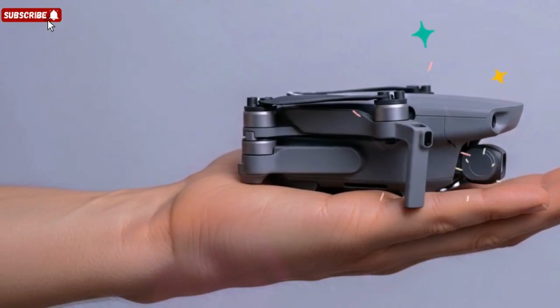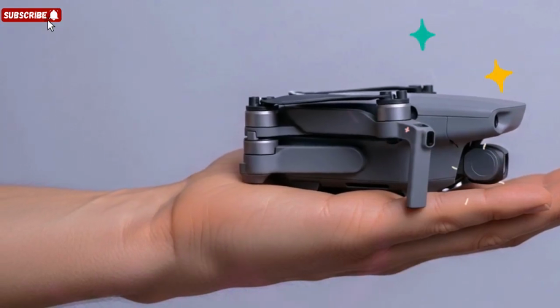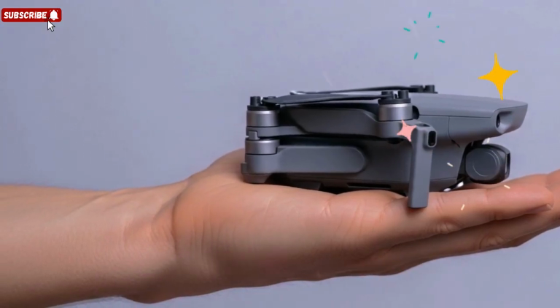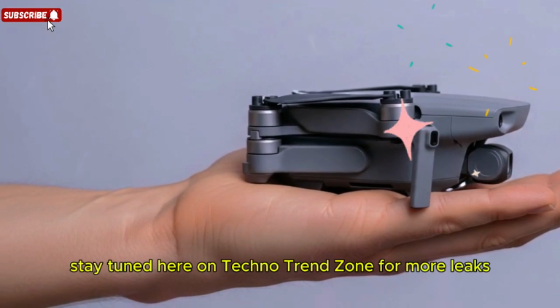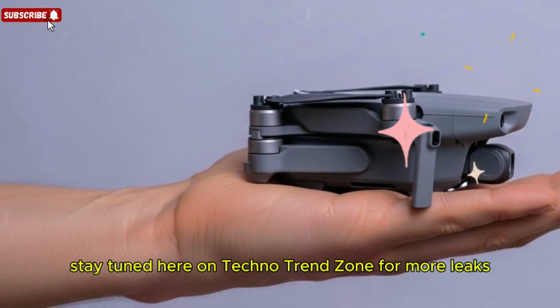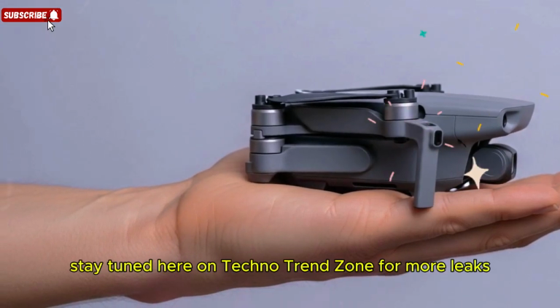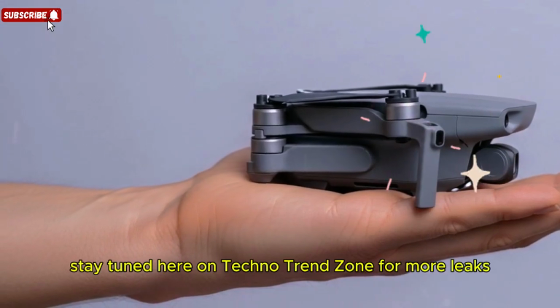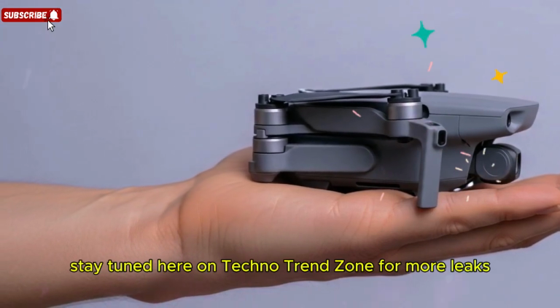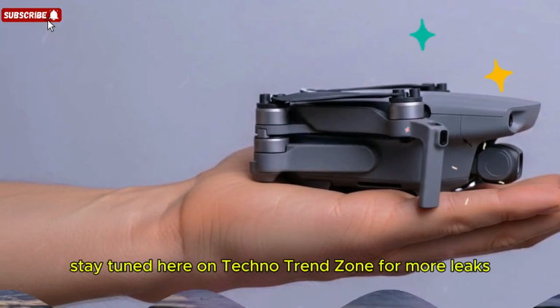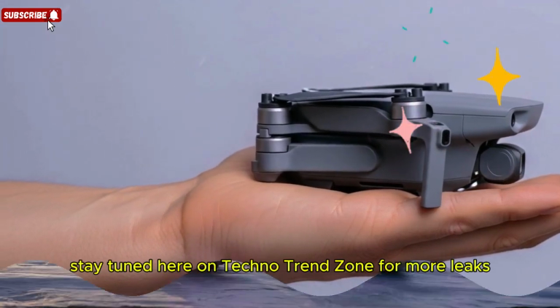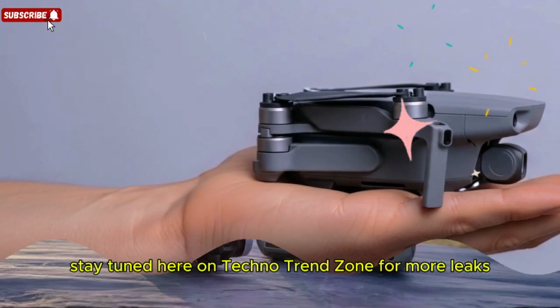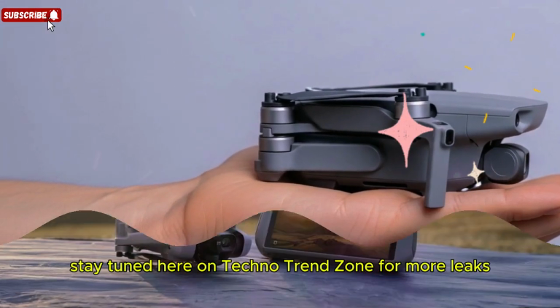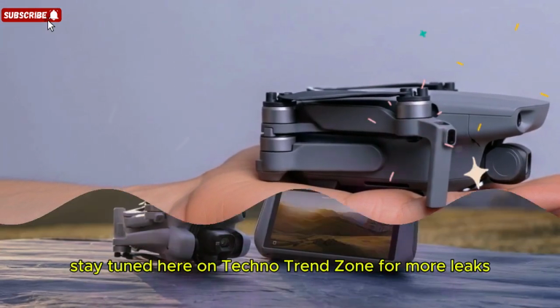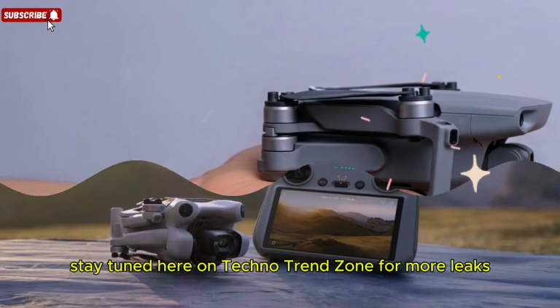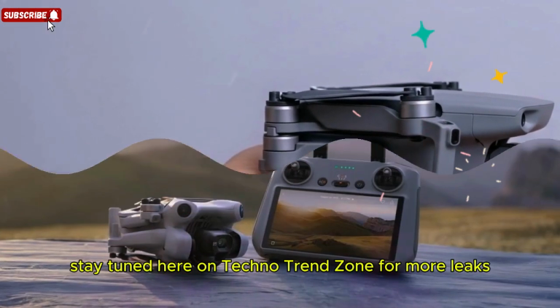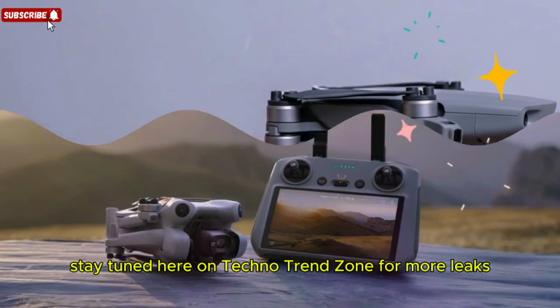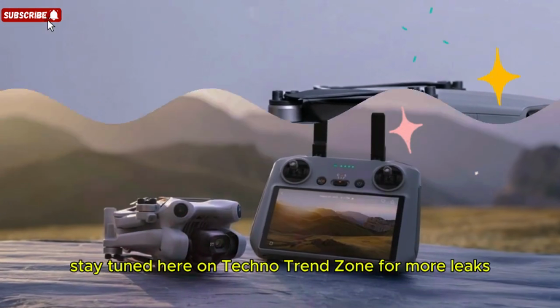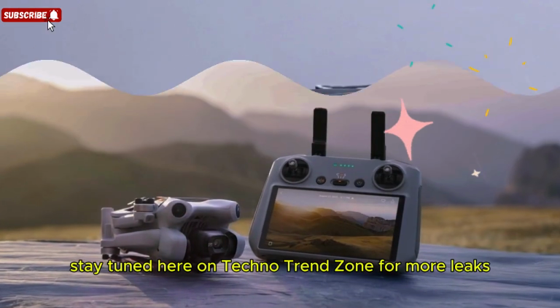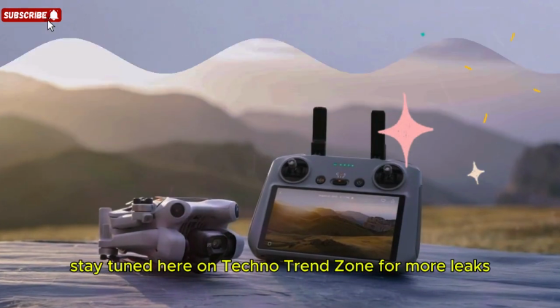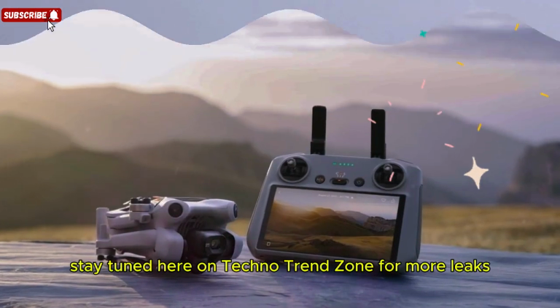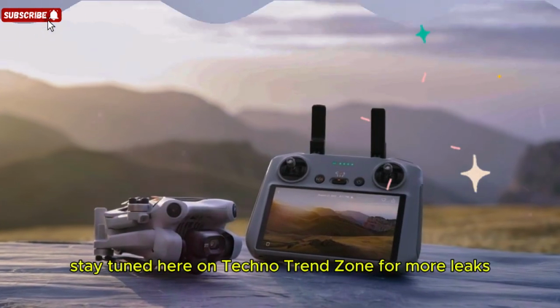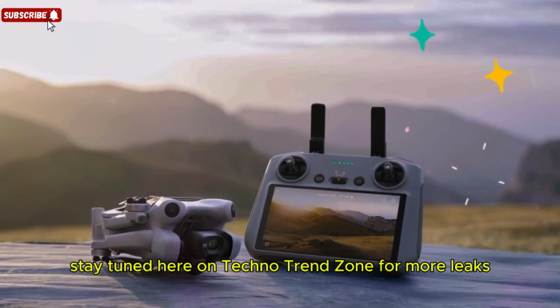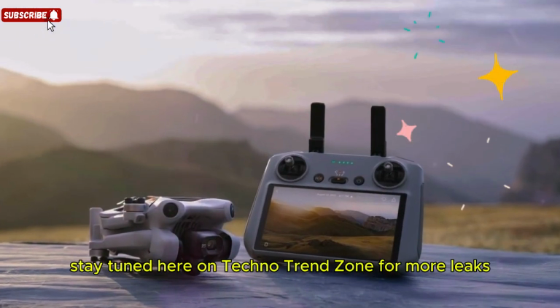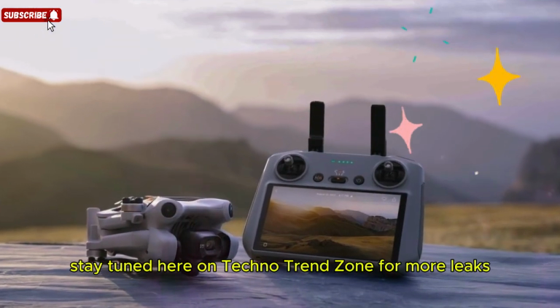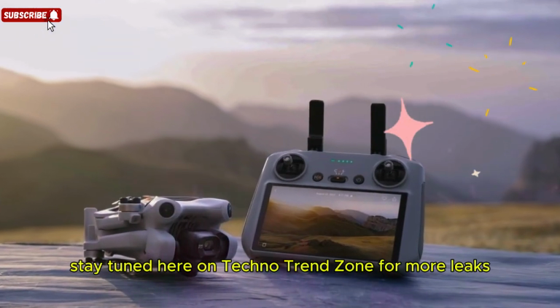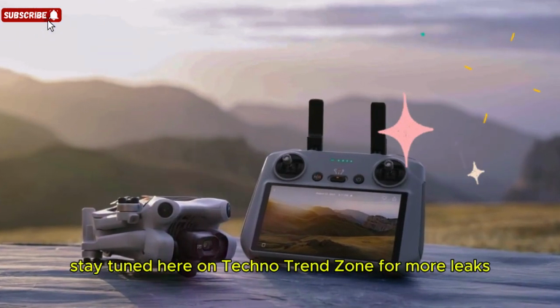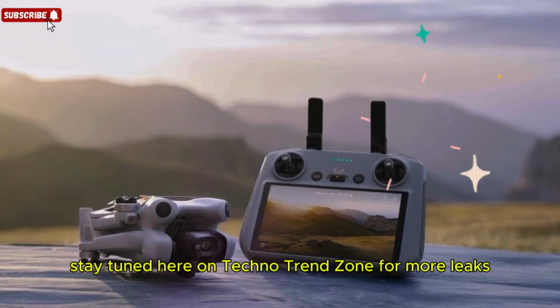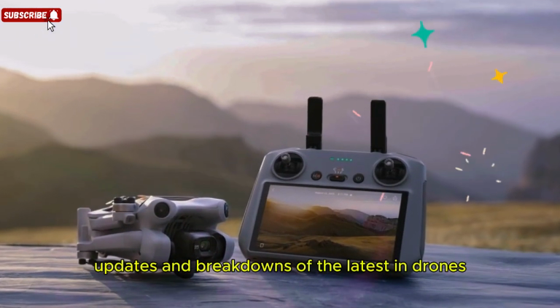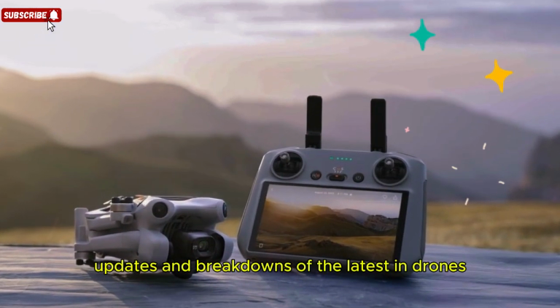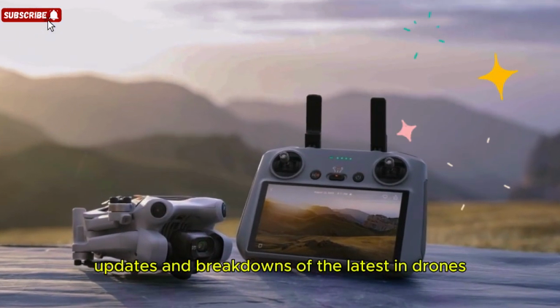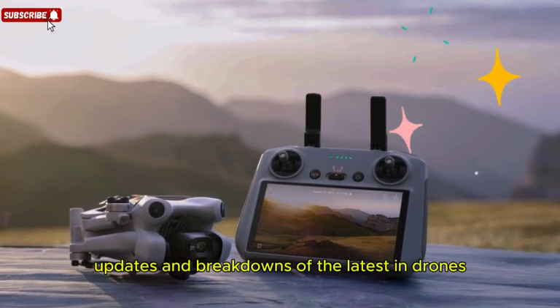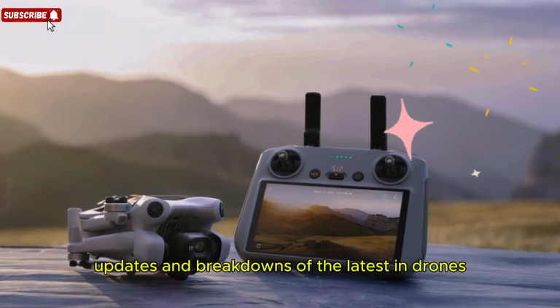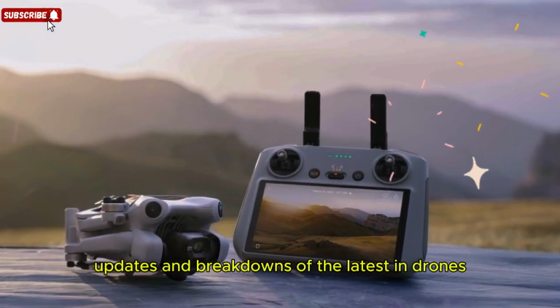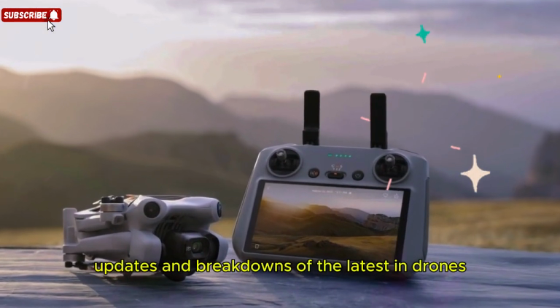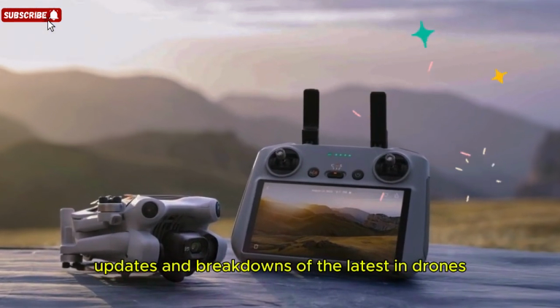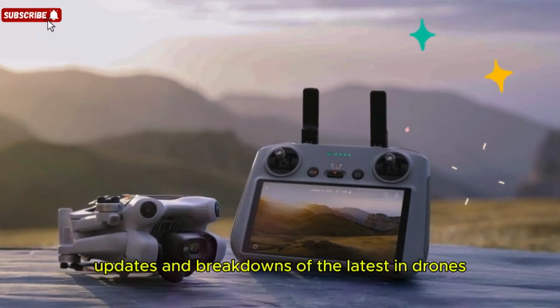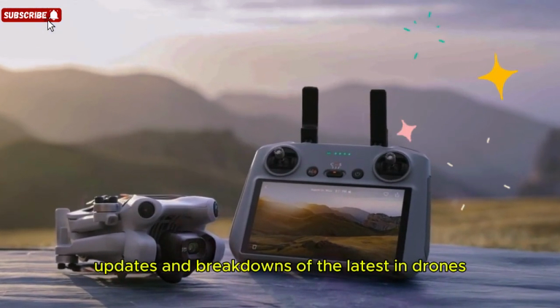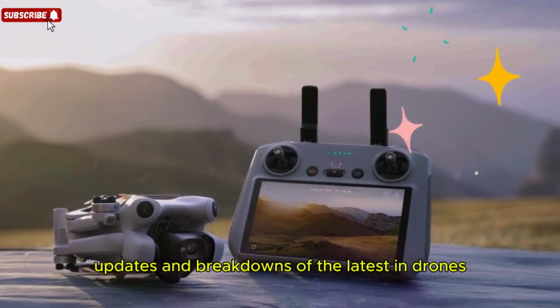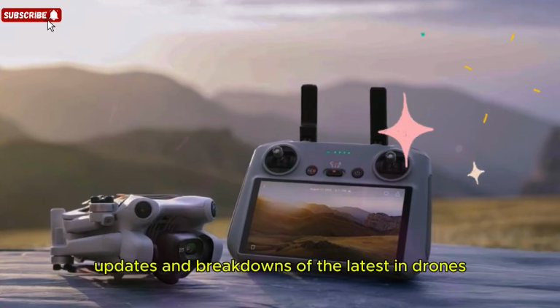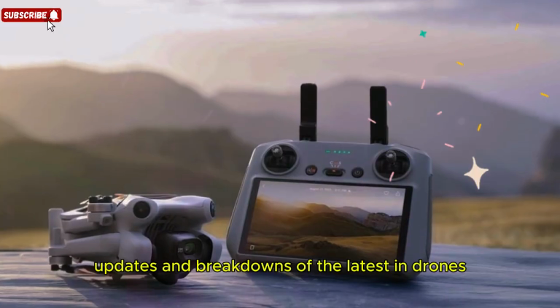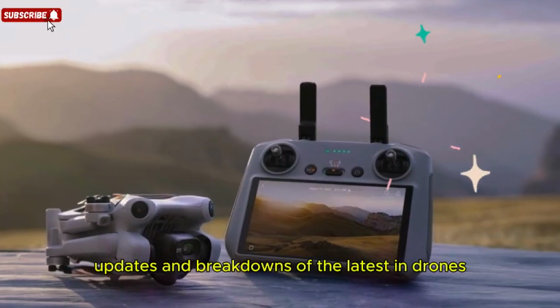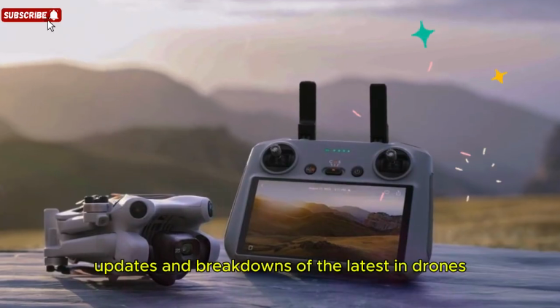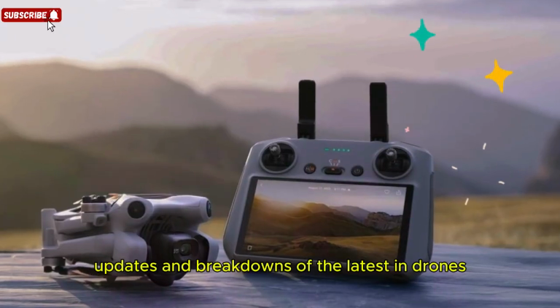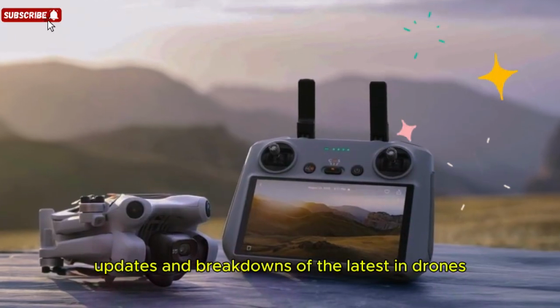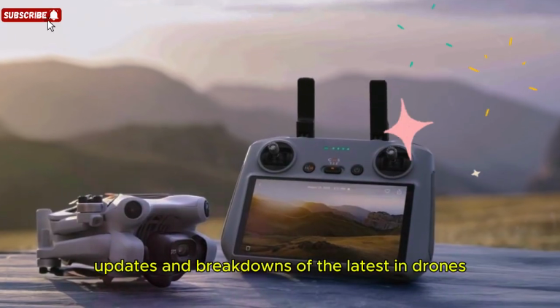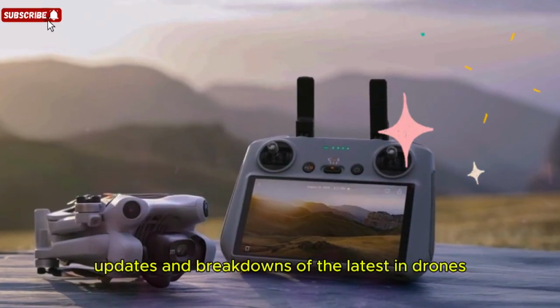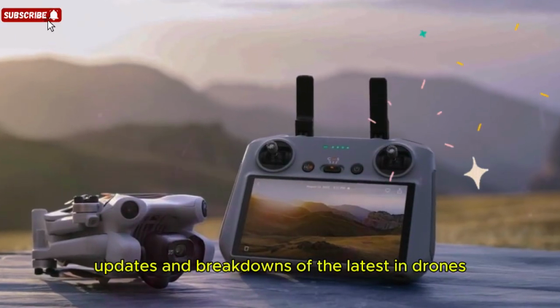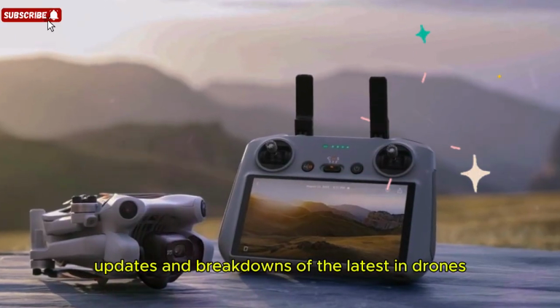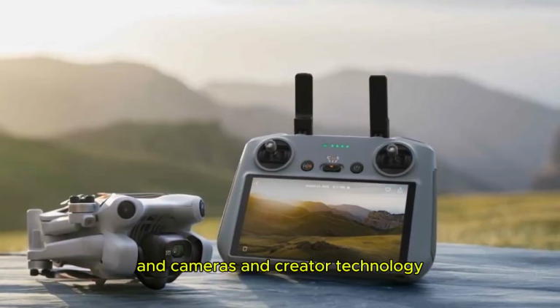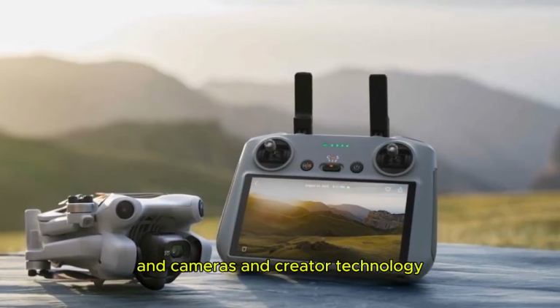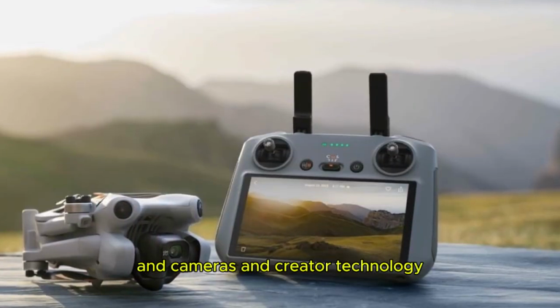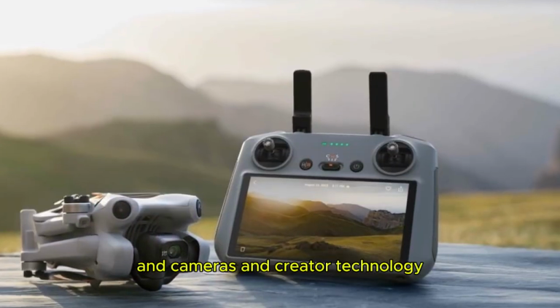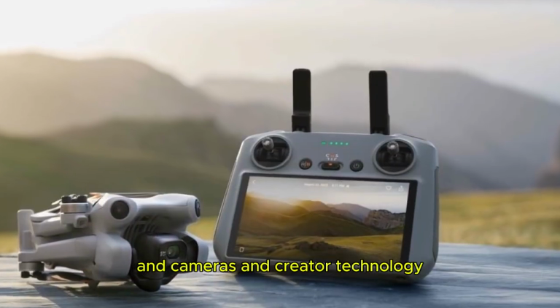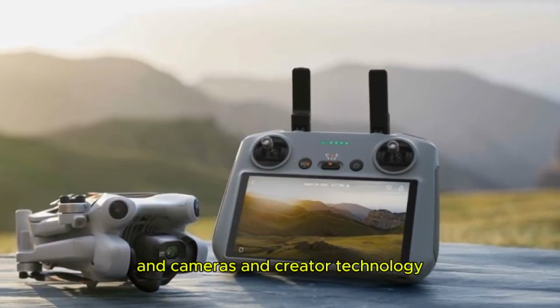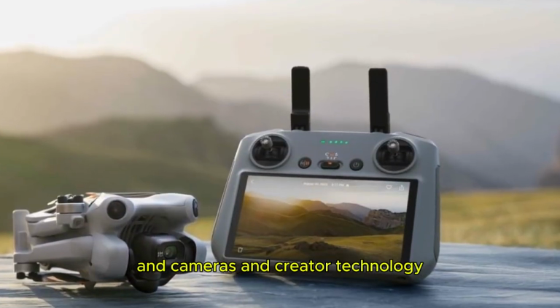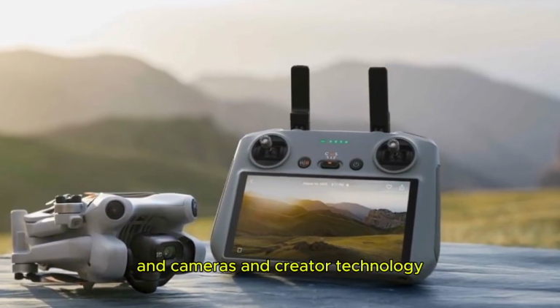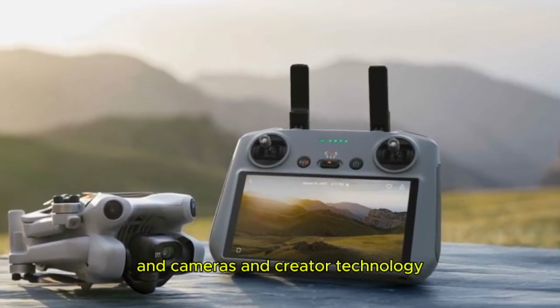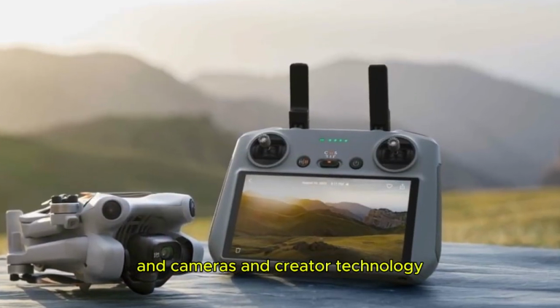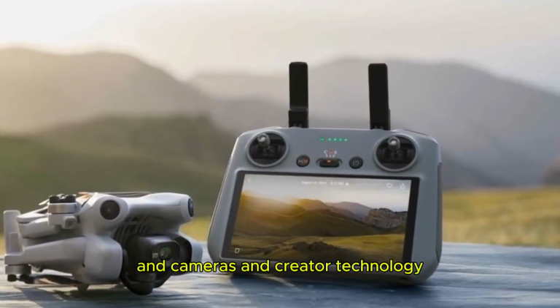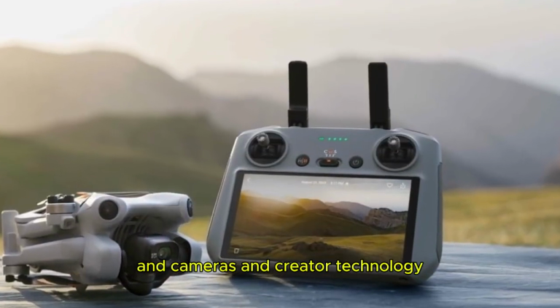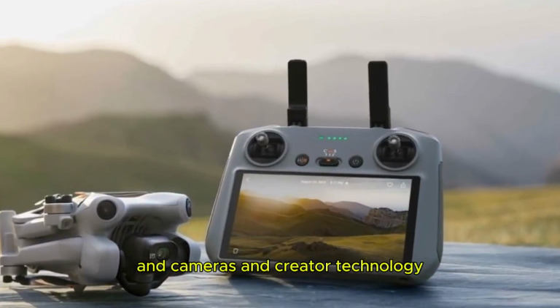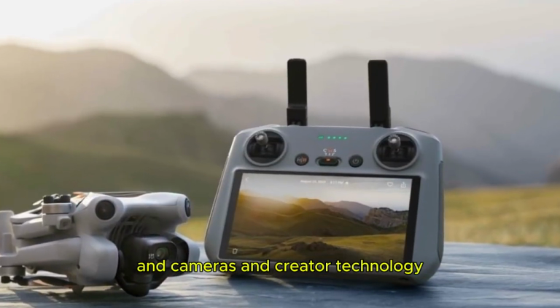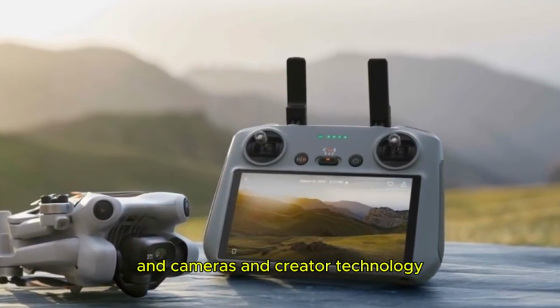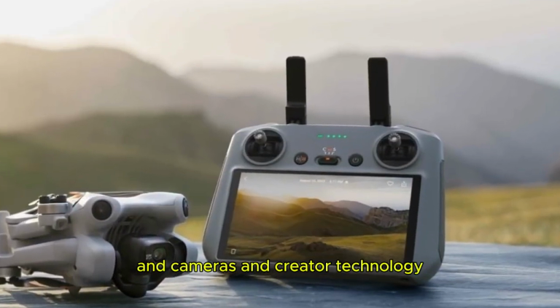Stay tuned here on TechnoTrendZone for more leaks, updates, and breakdowns of the latest in drones, cameras, and creator technology.